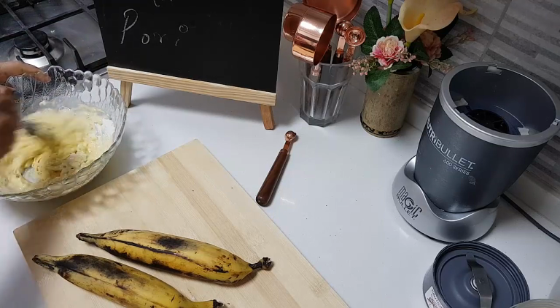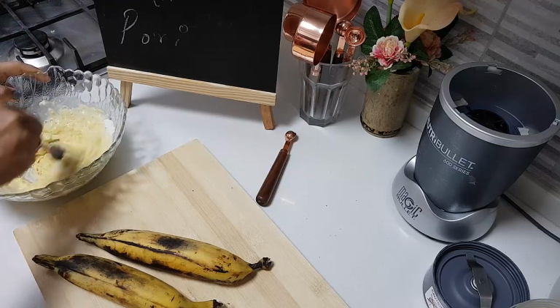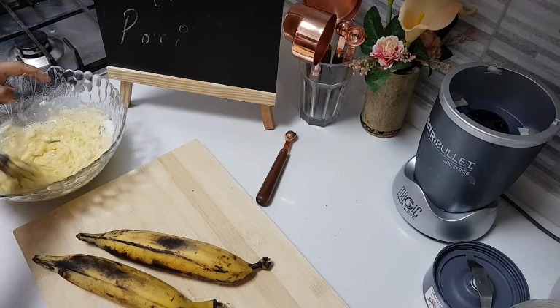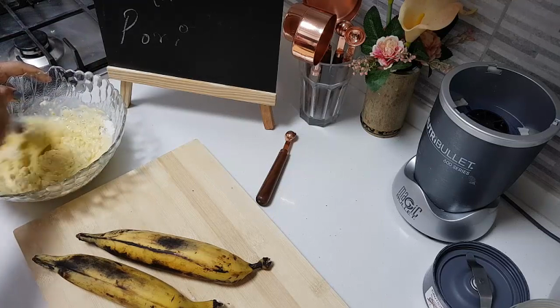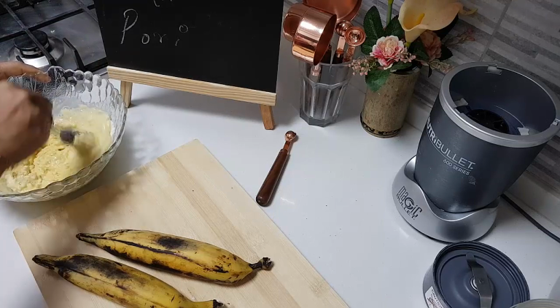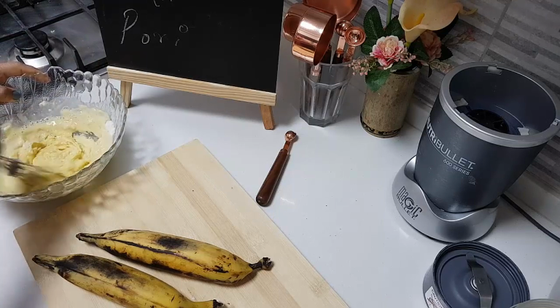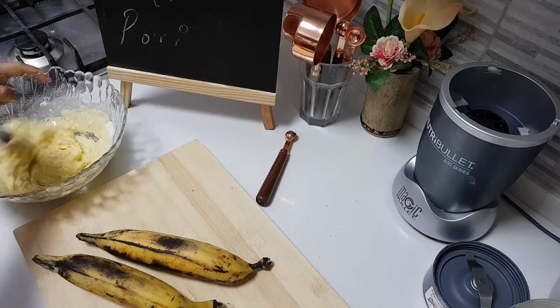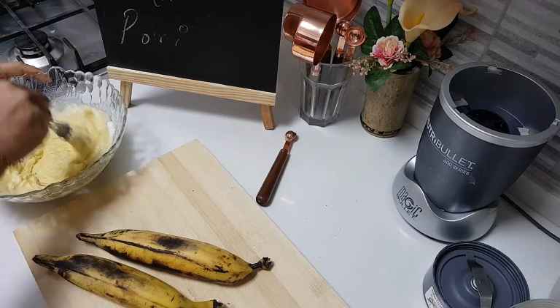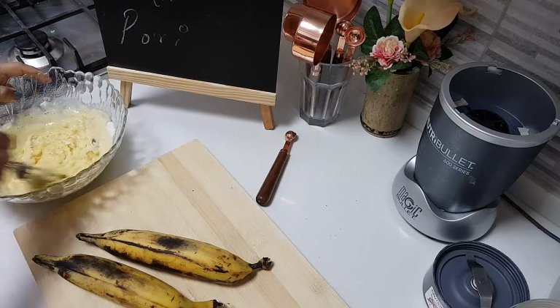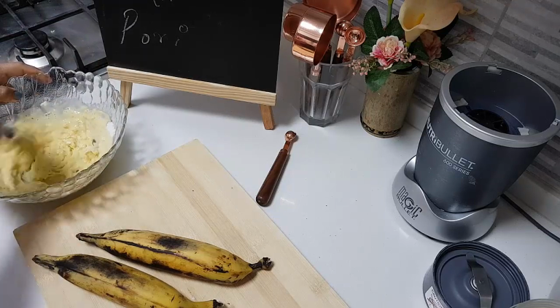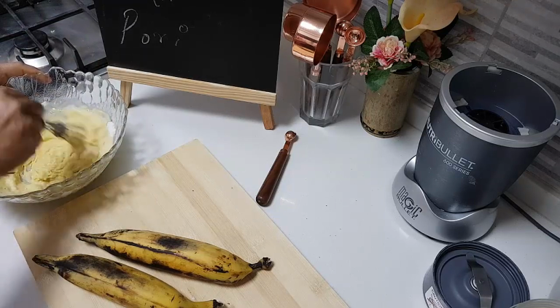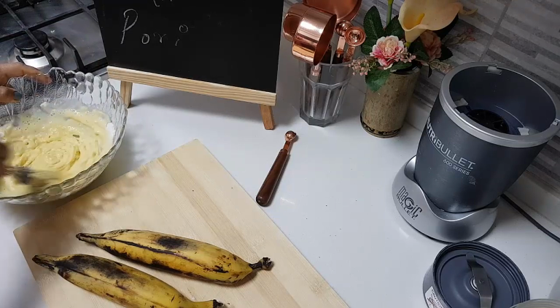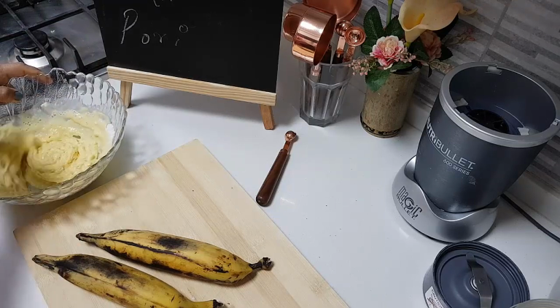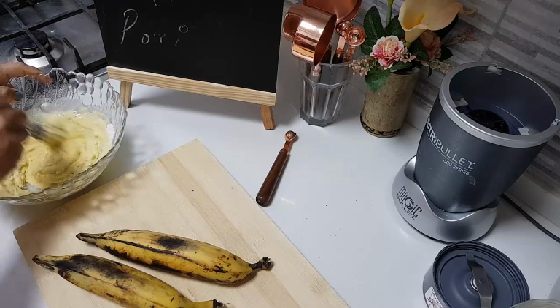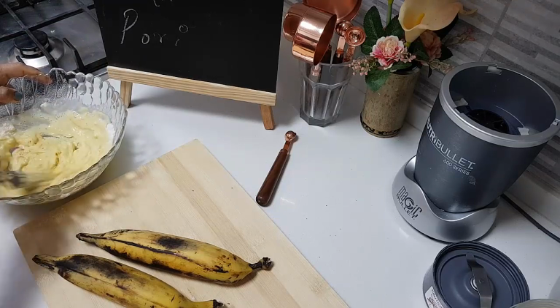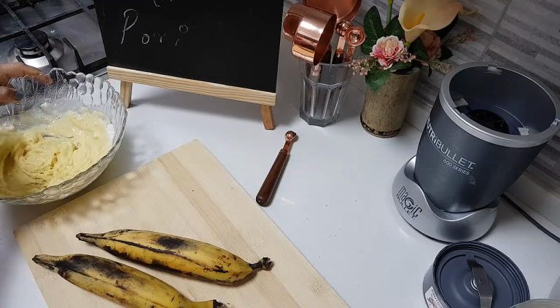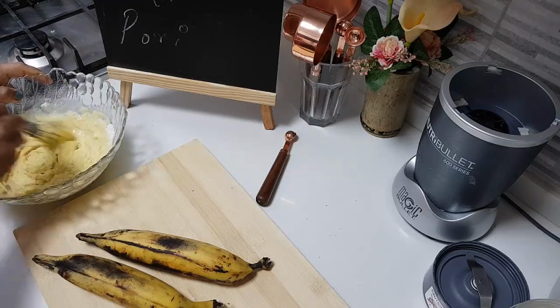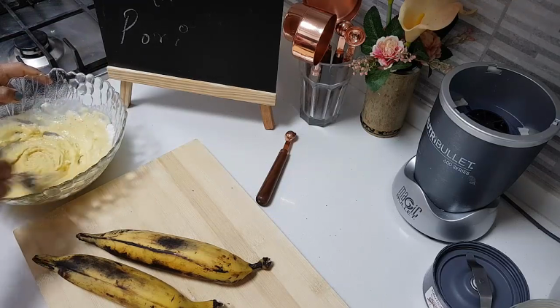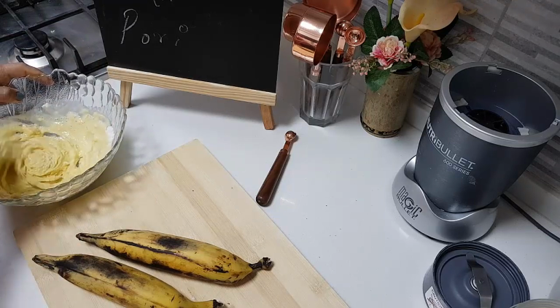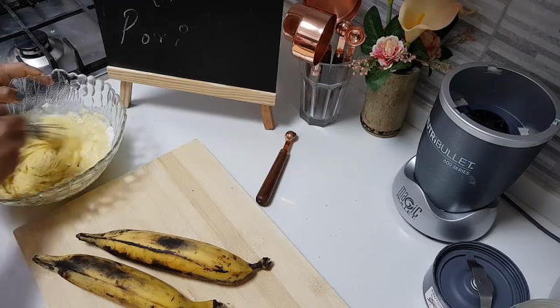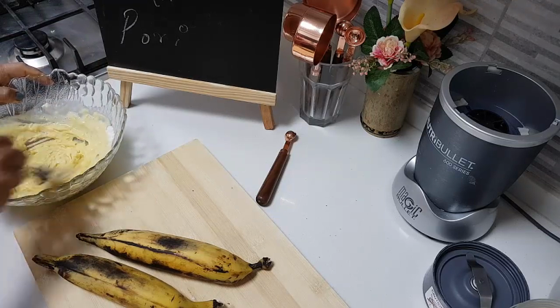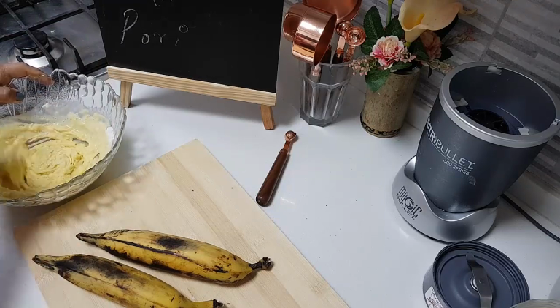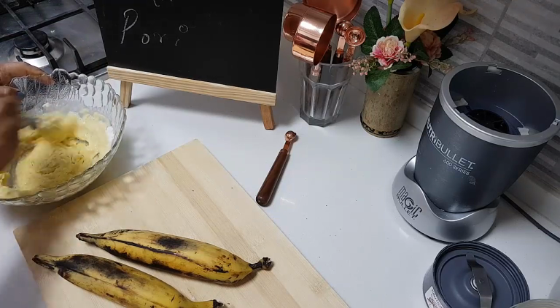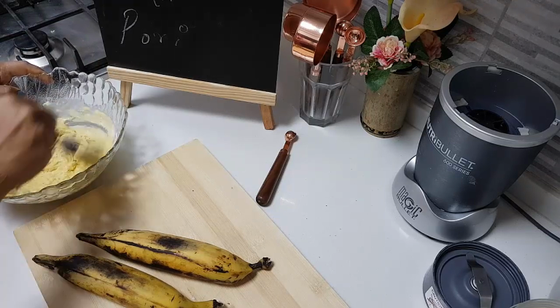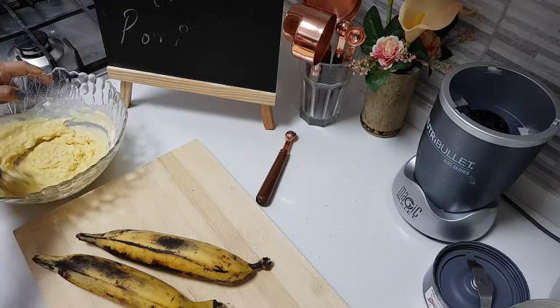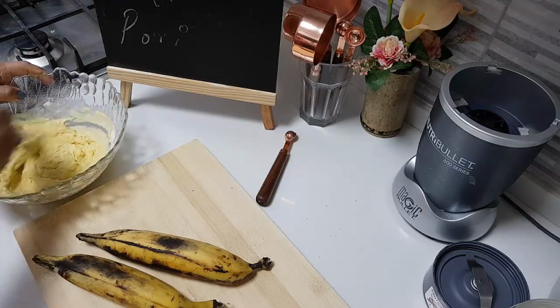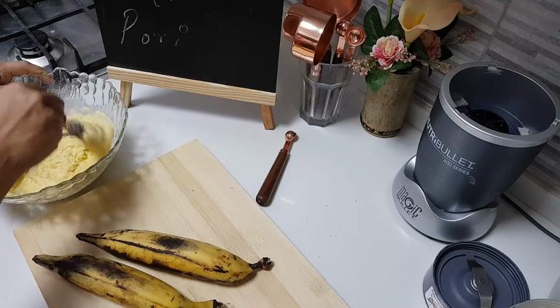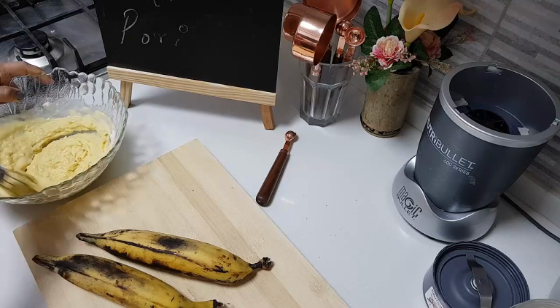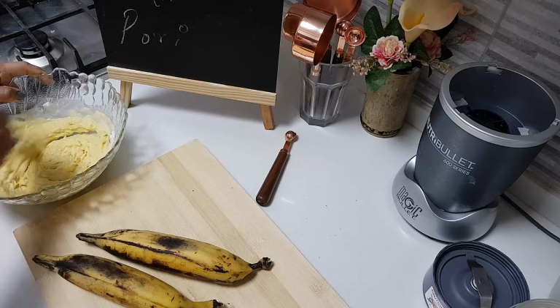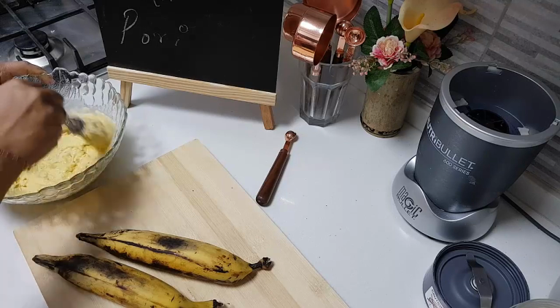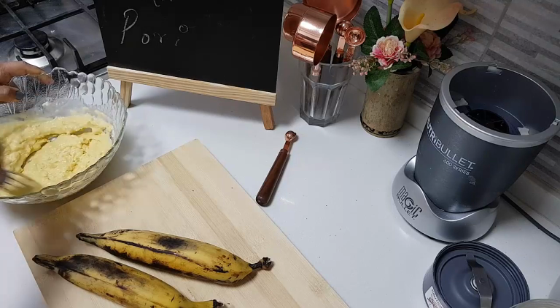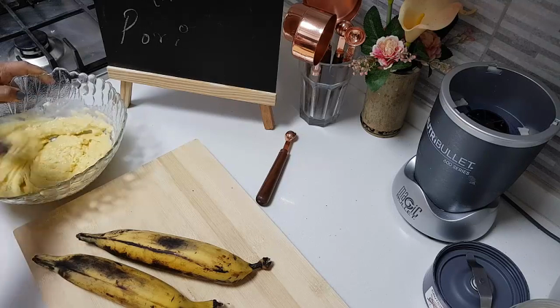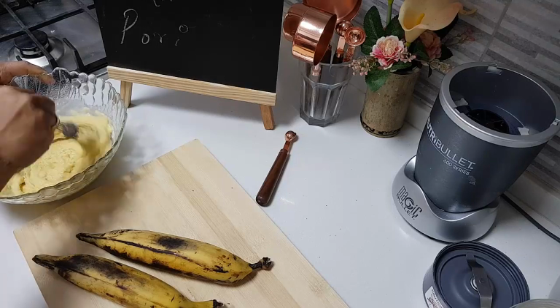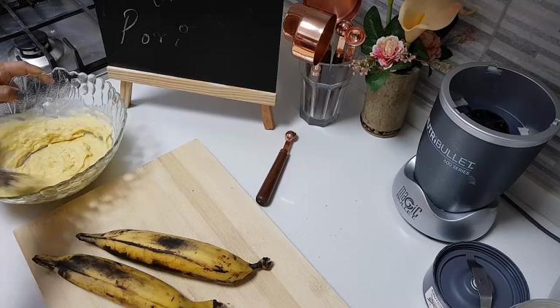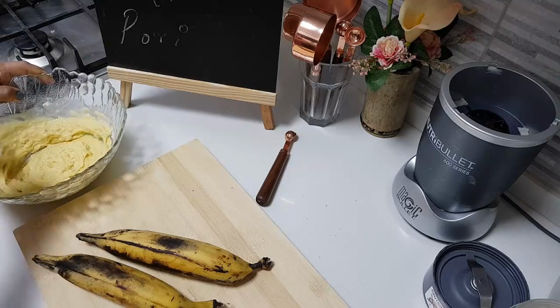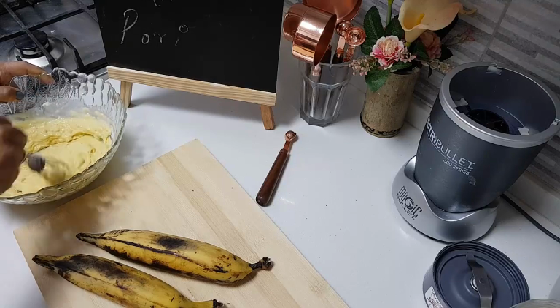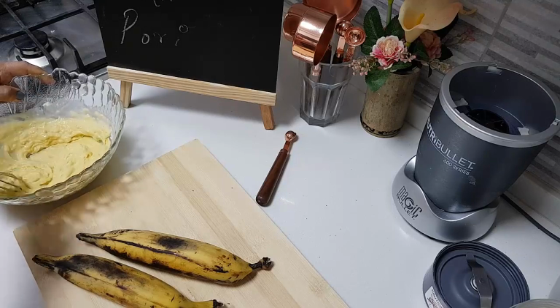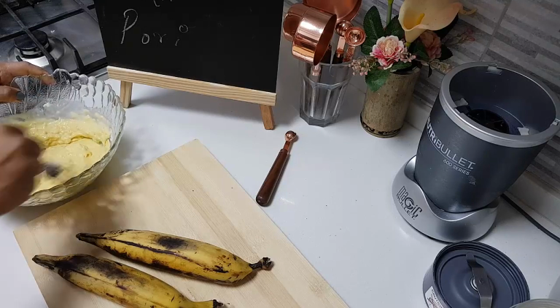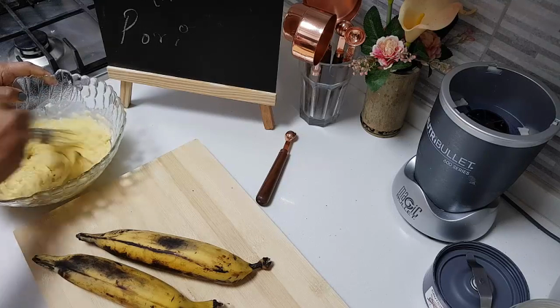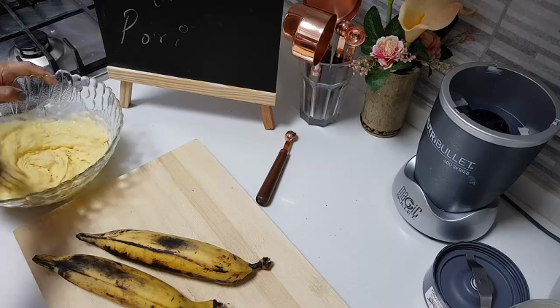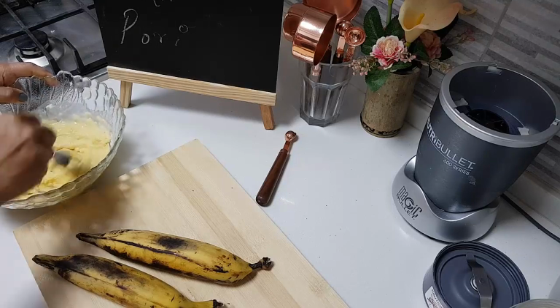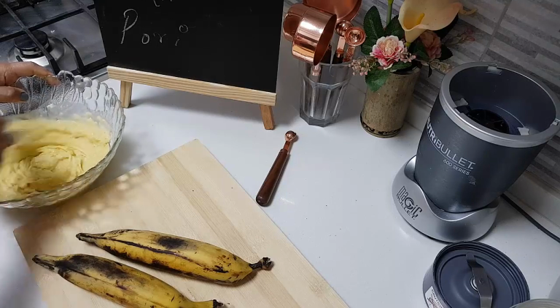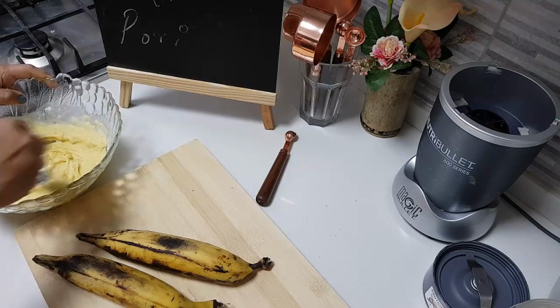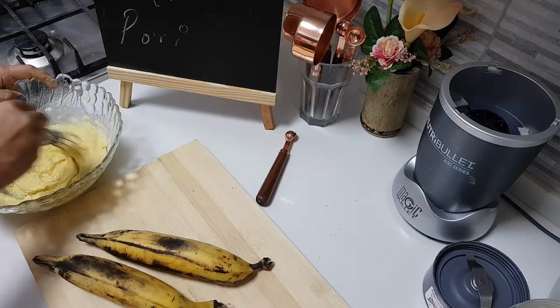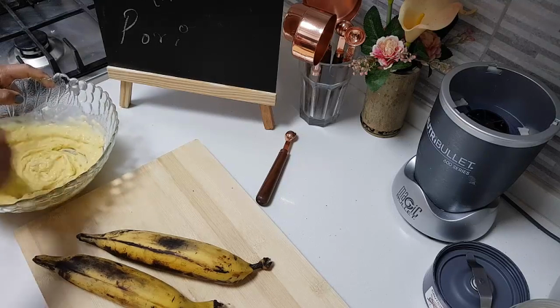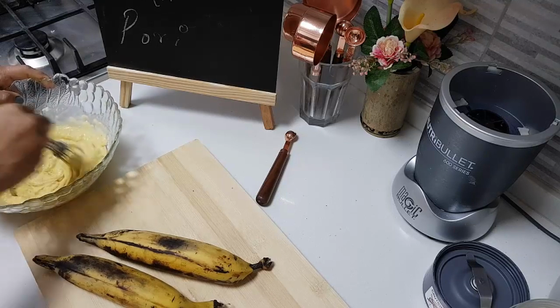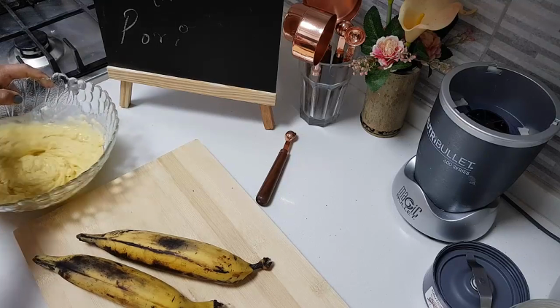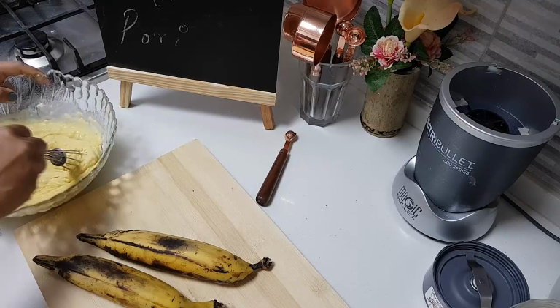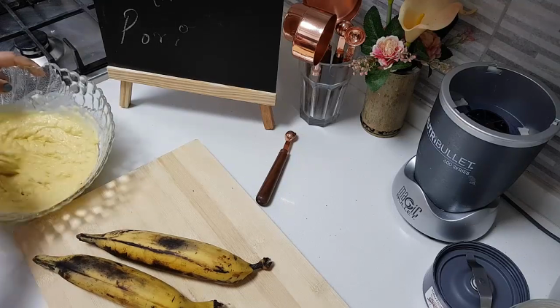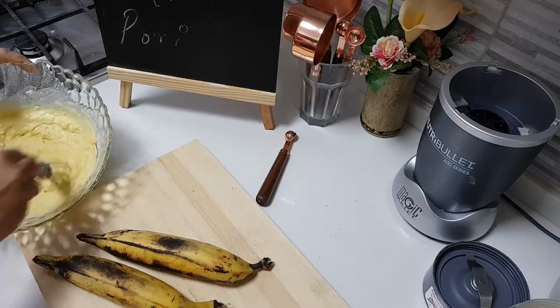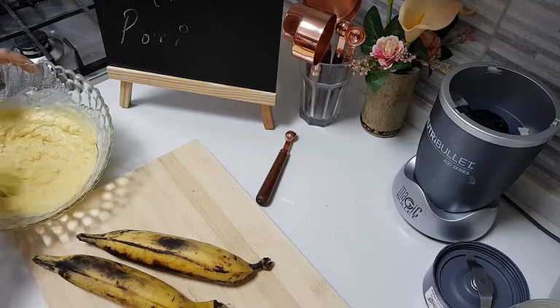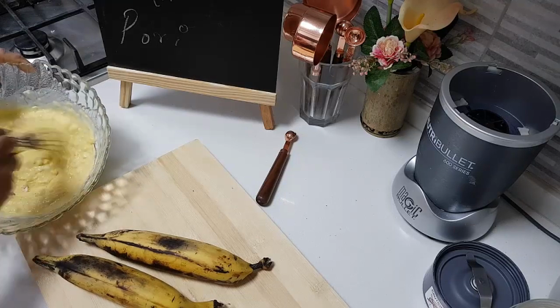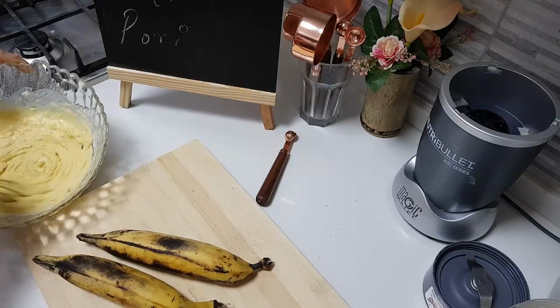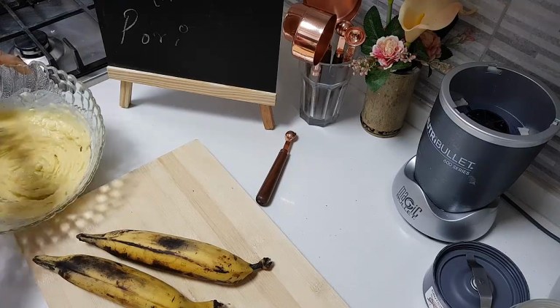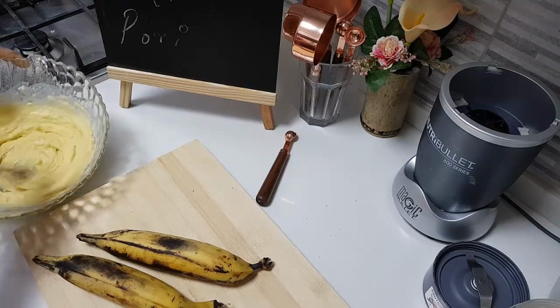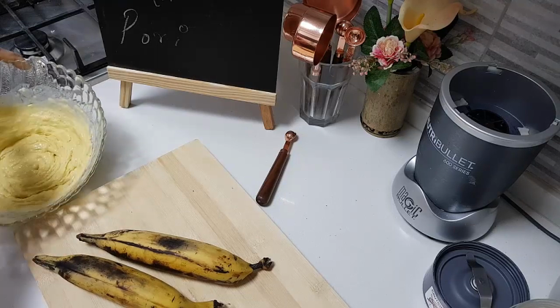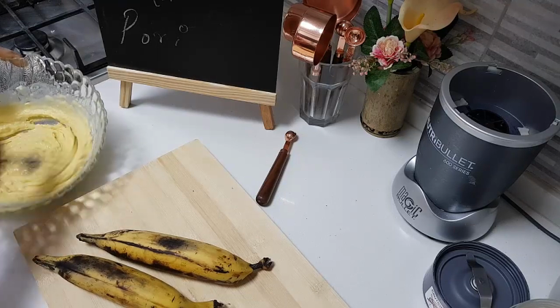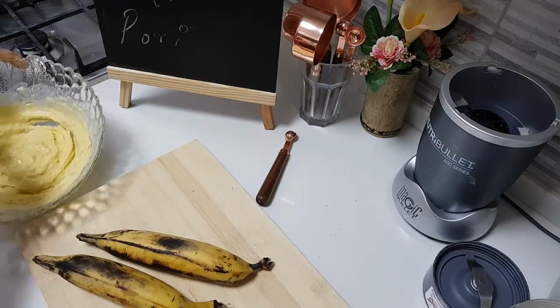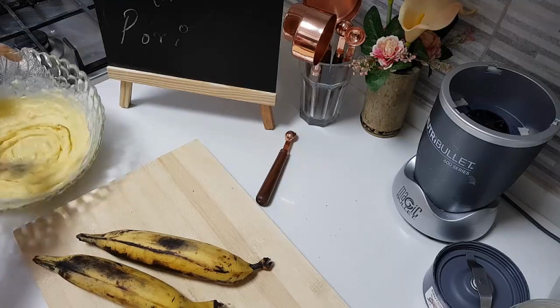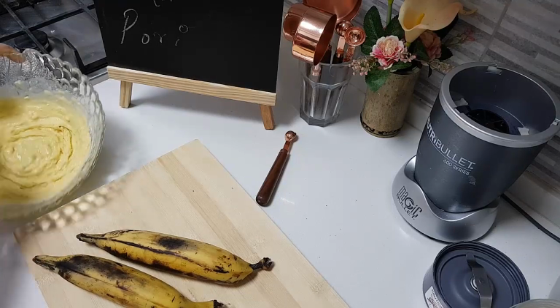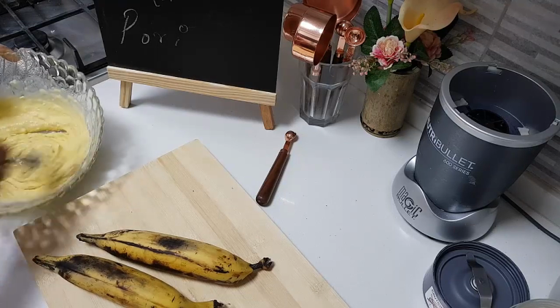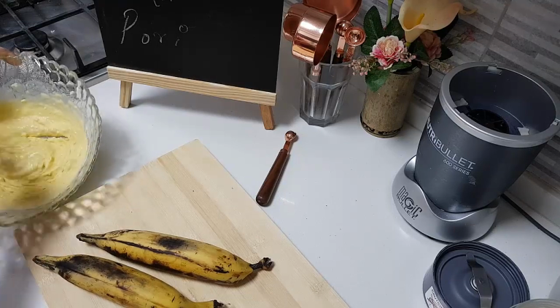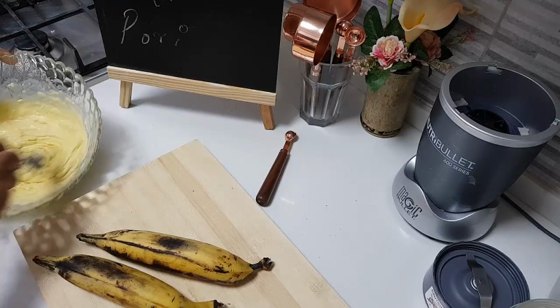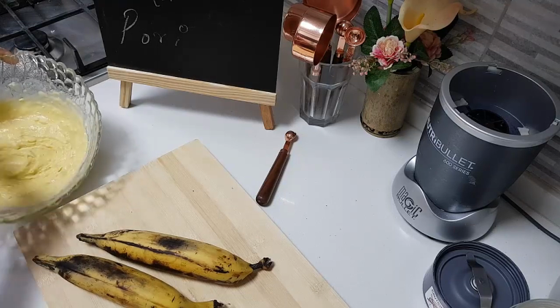Make a slurry — a nice thick slurry, like how we make for our bonda. Don't make it too watery.